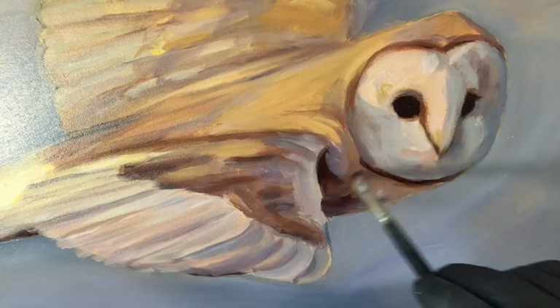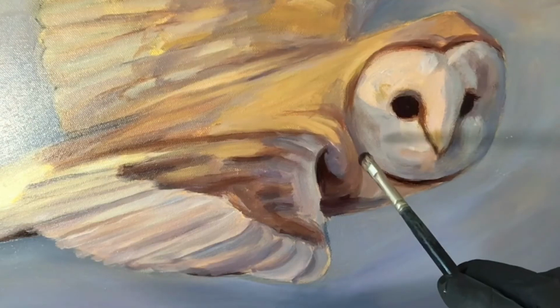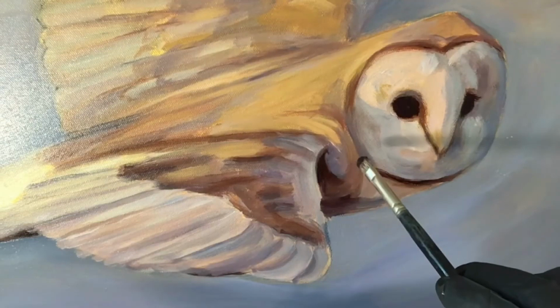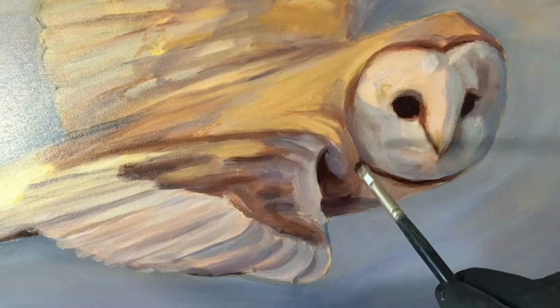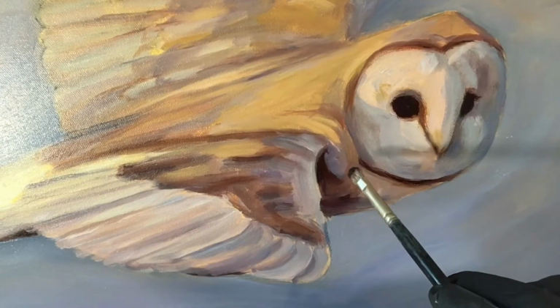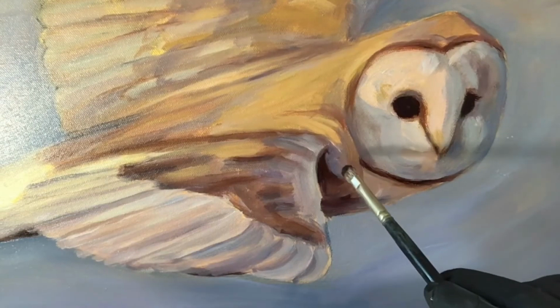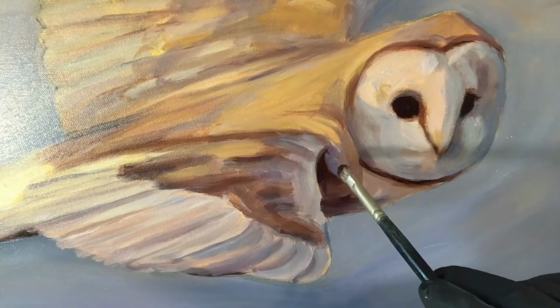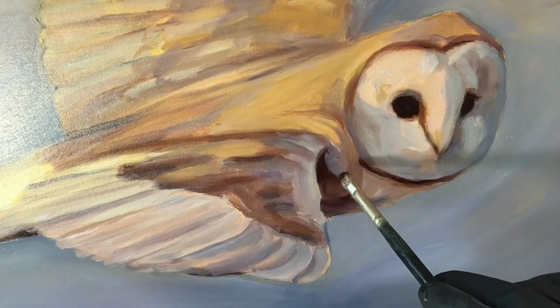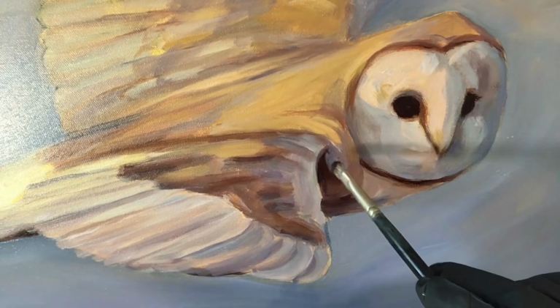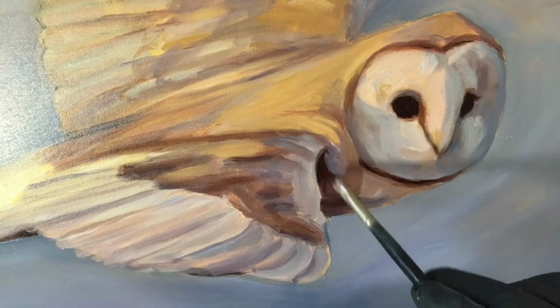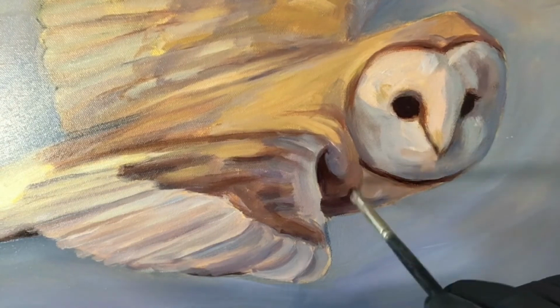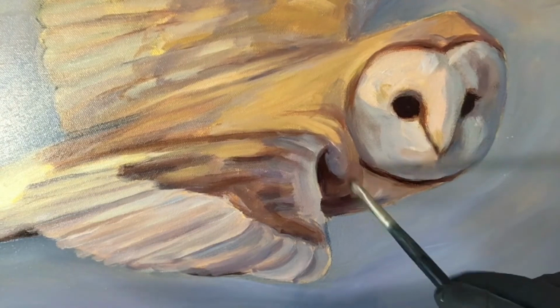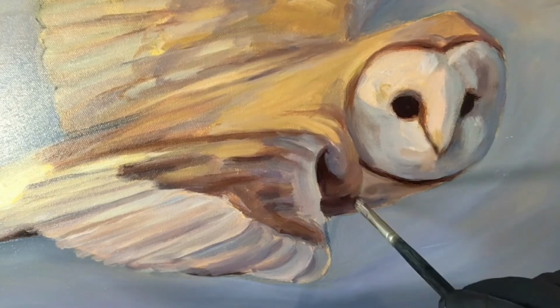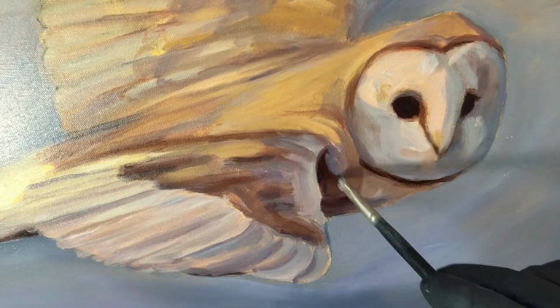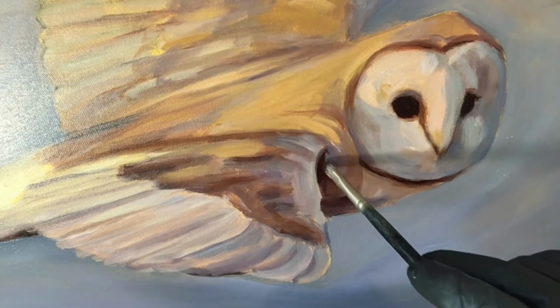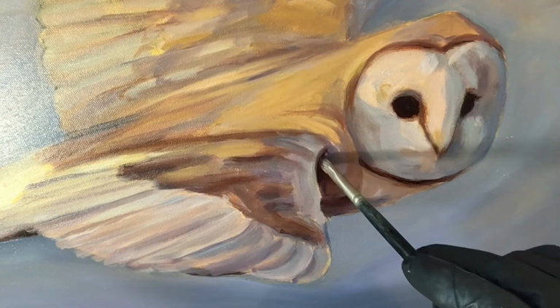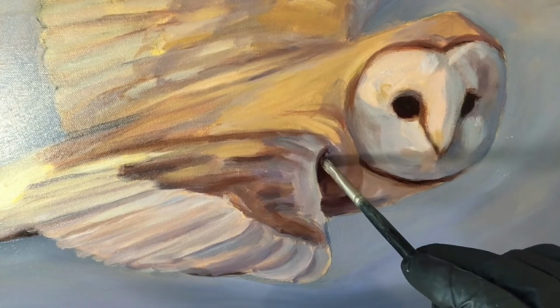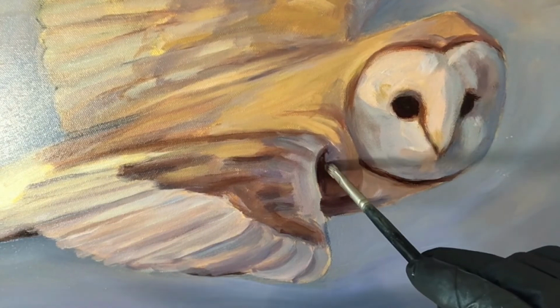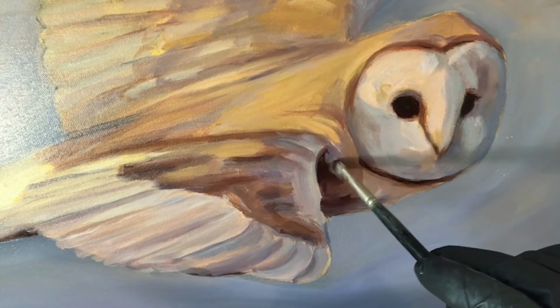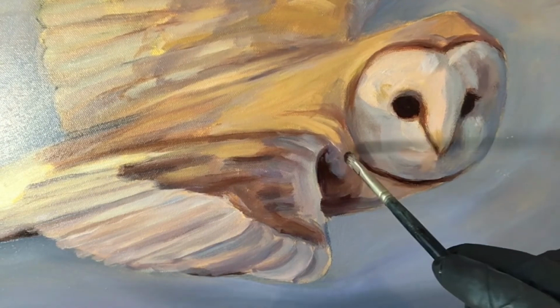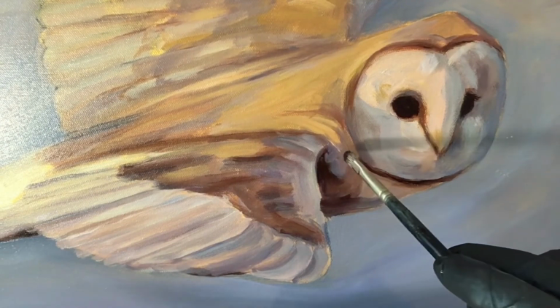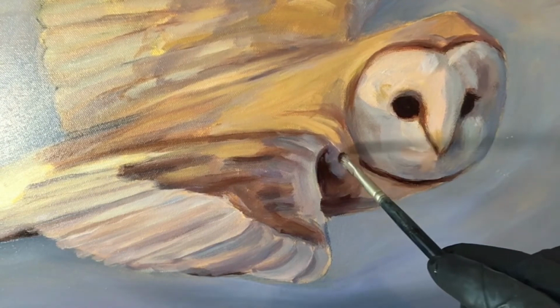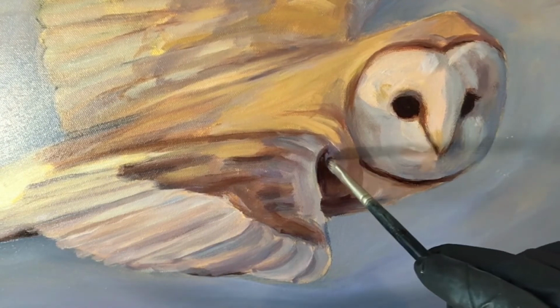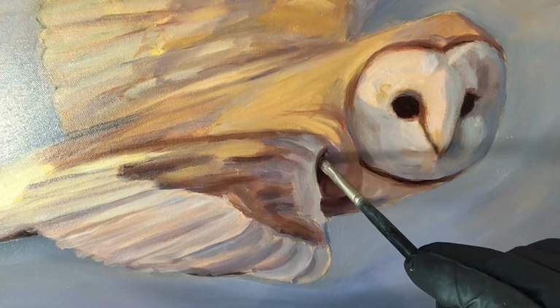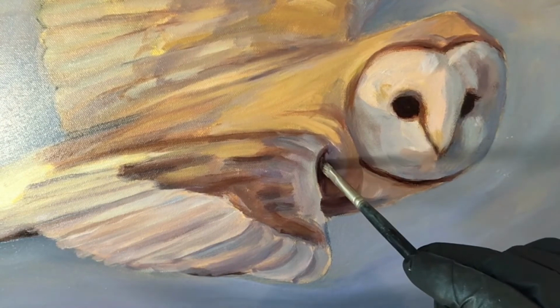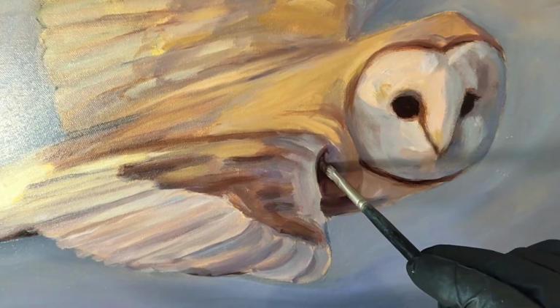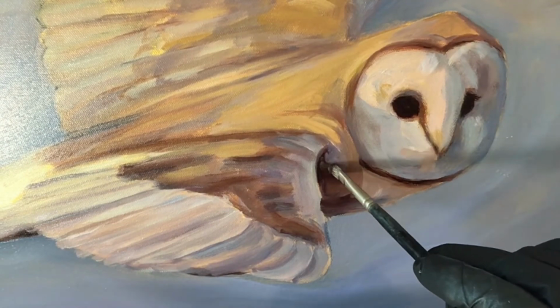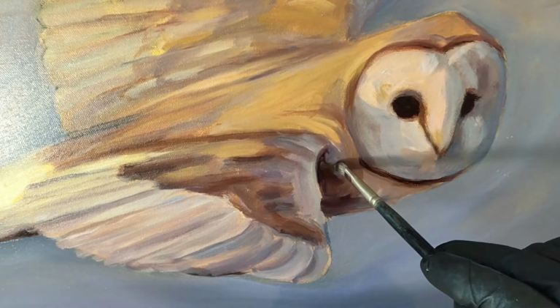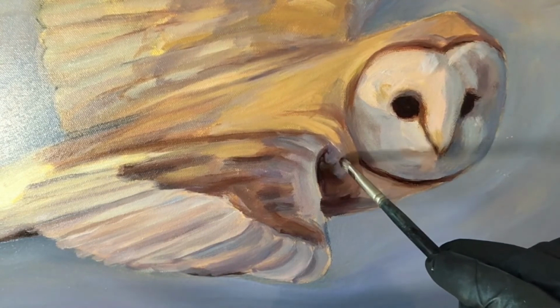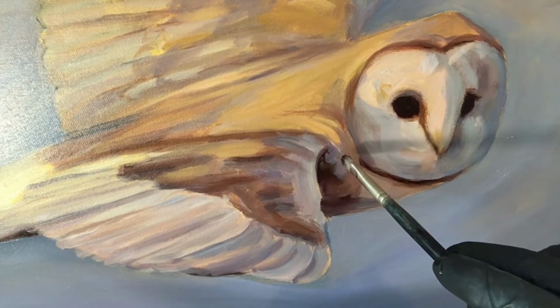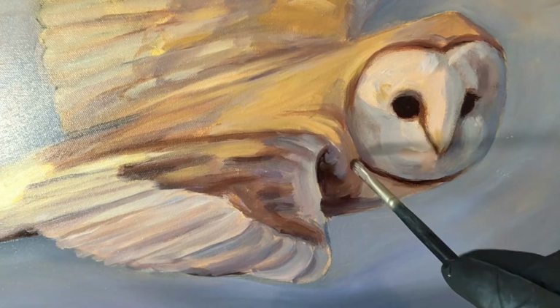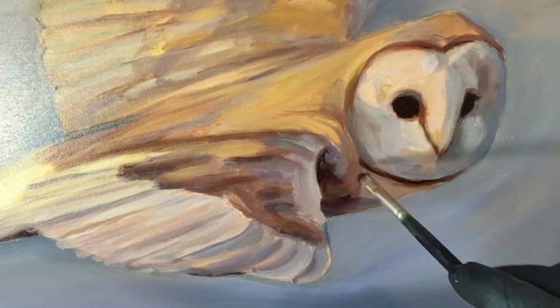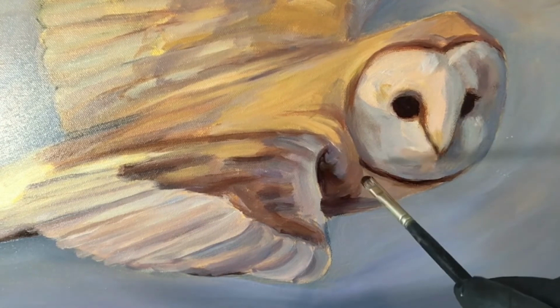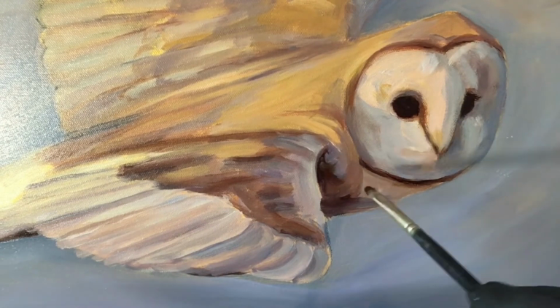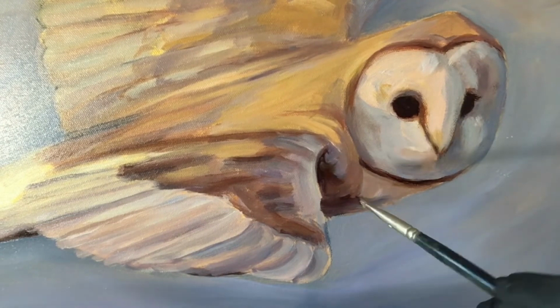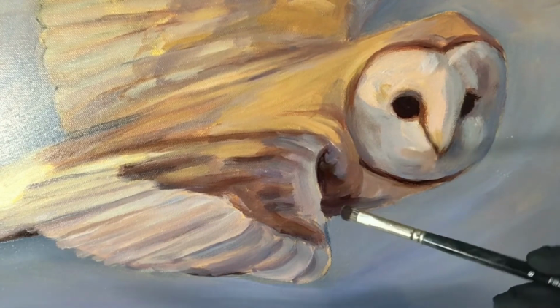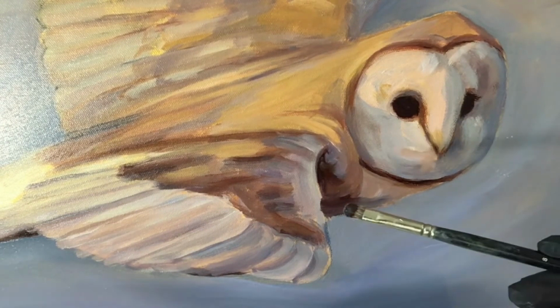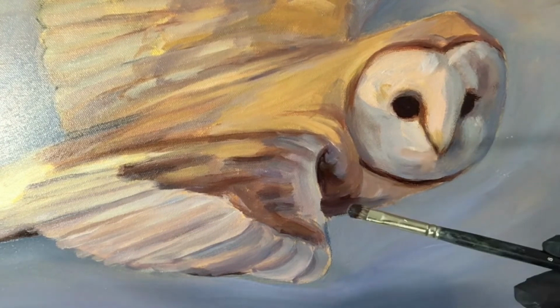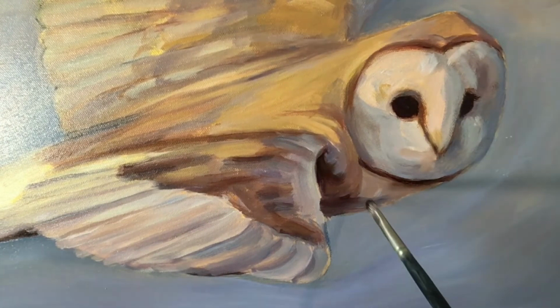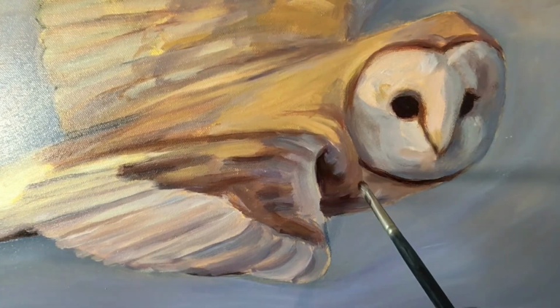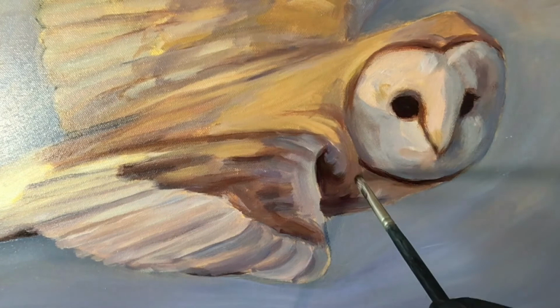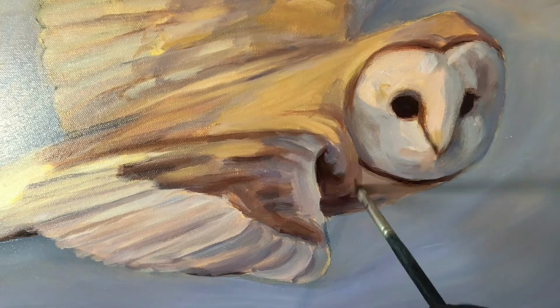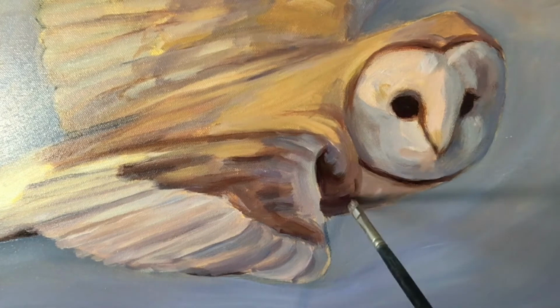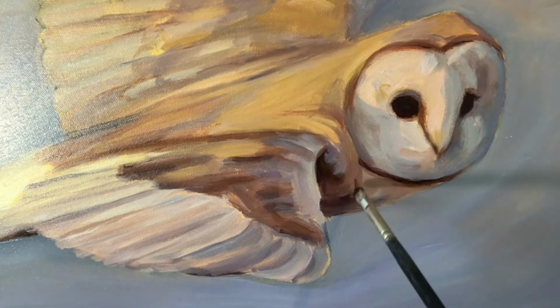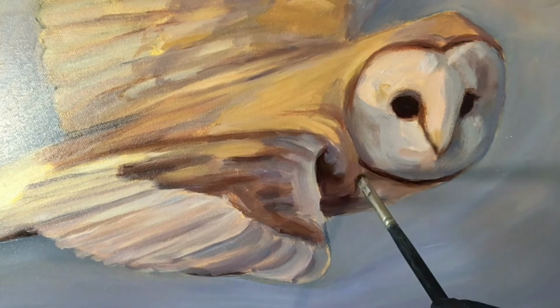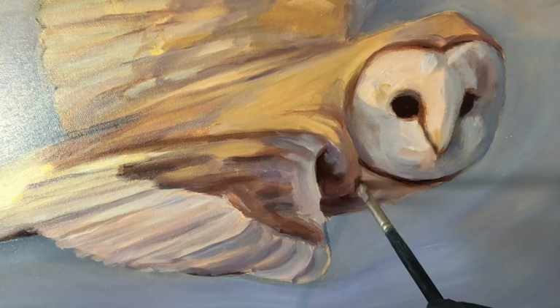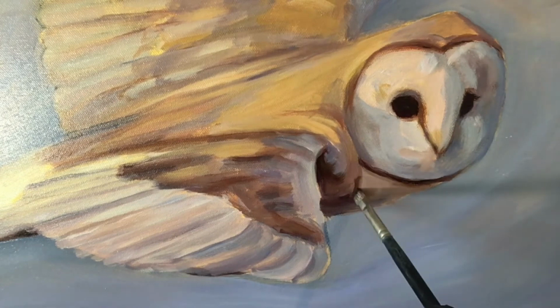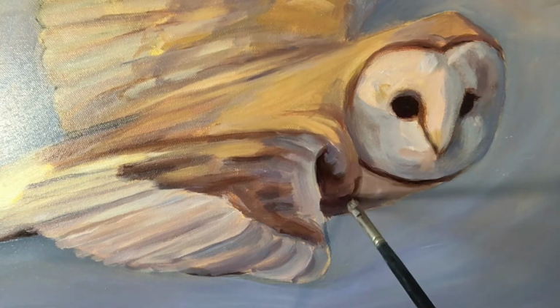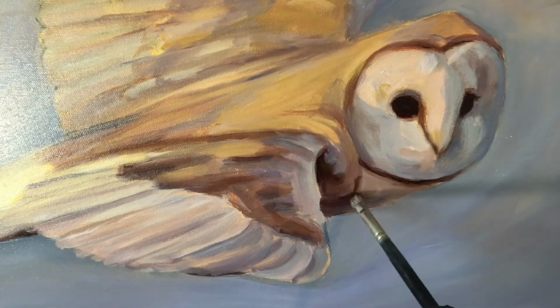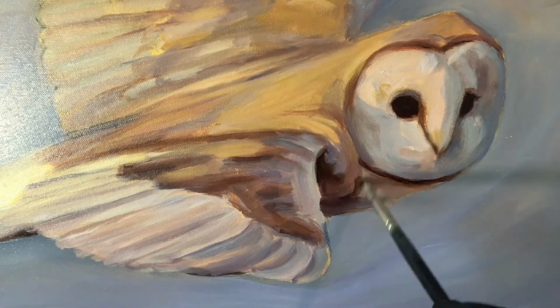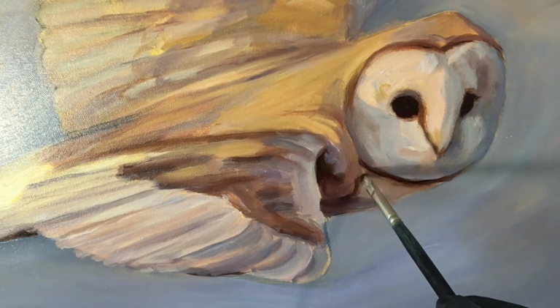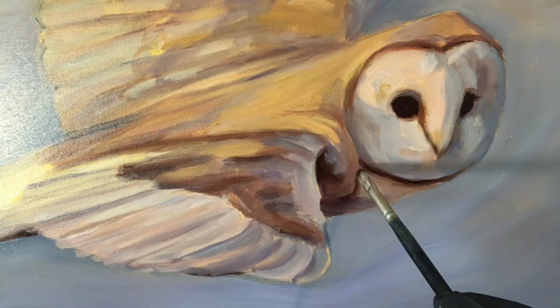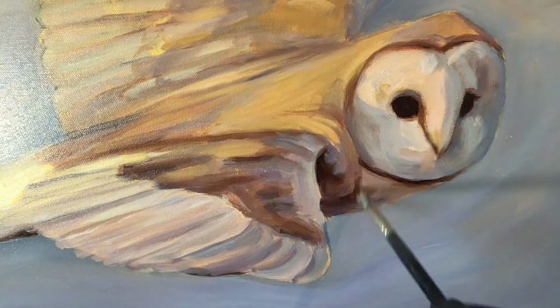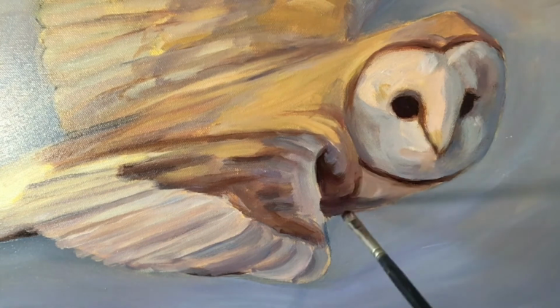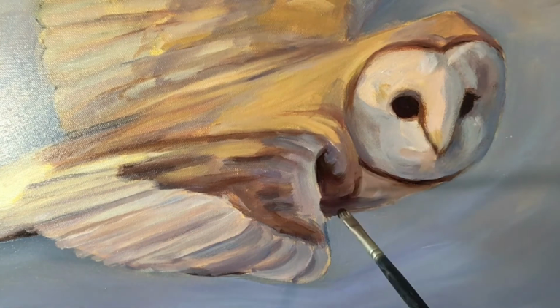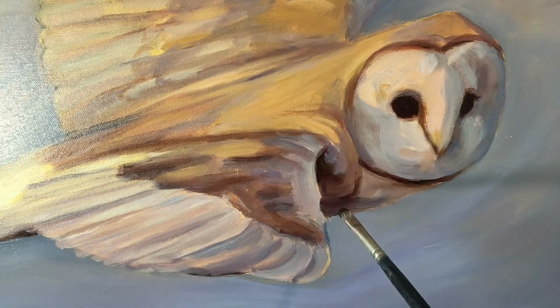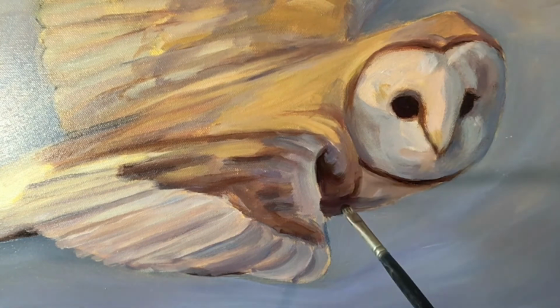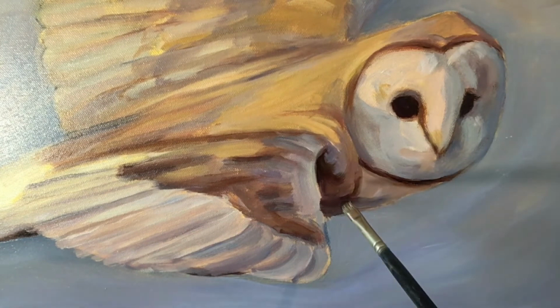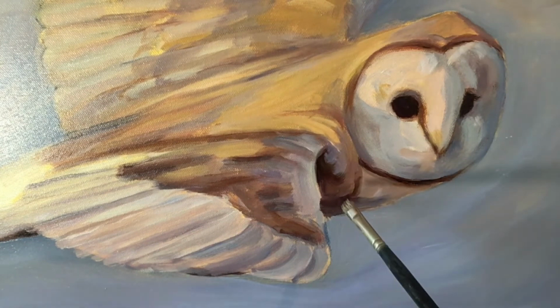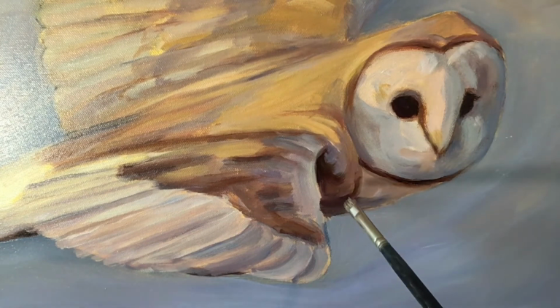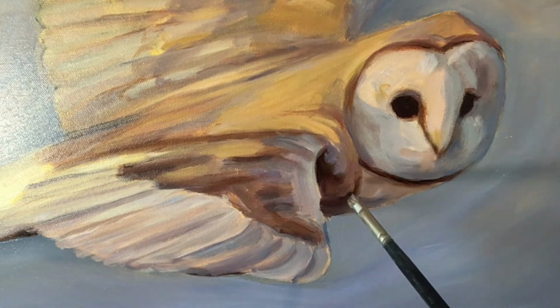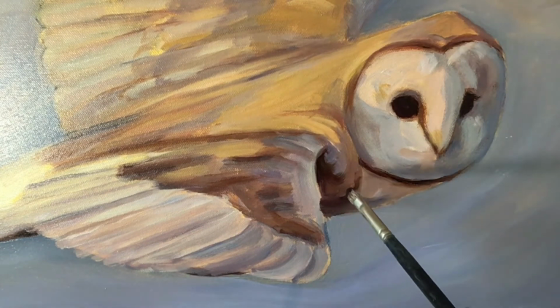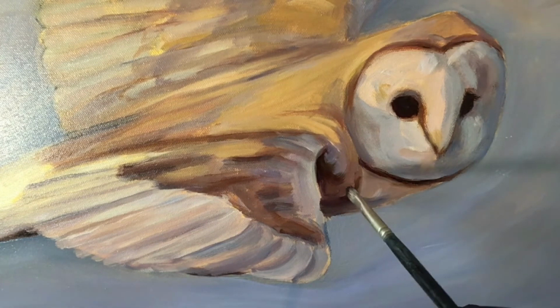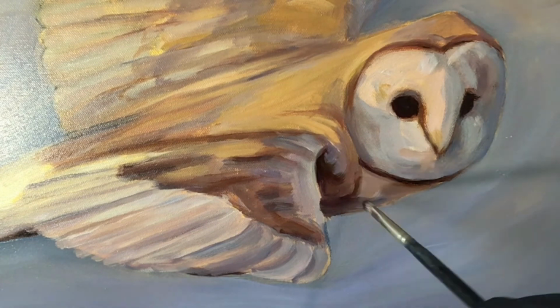And then as I demonstrate here, you can see how the oil paint glides very easily off my brush onto the surface.